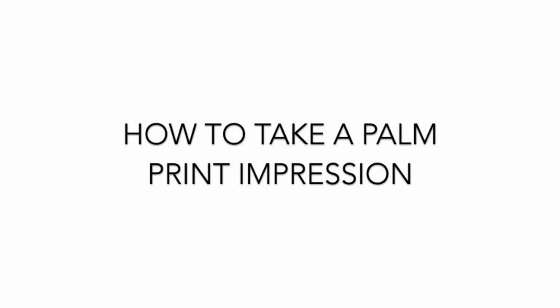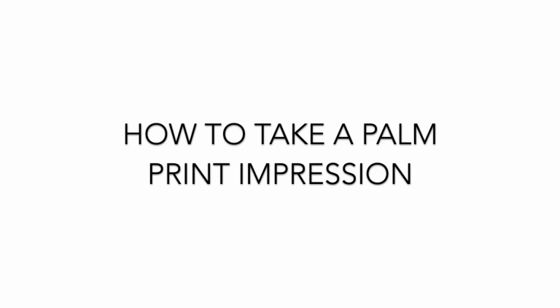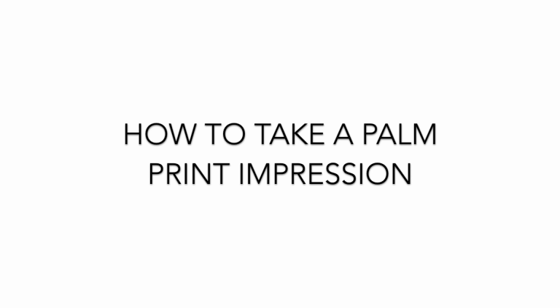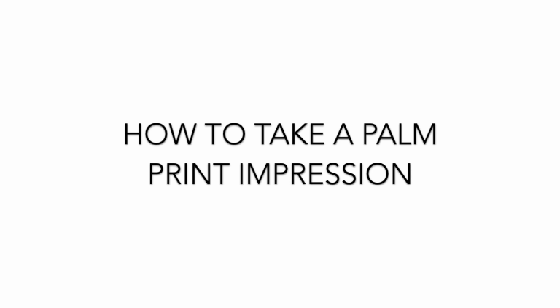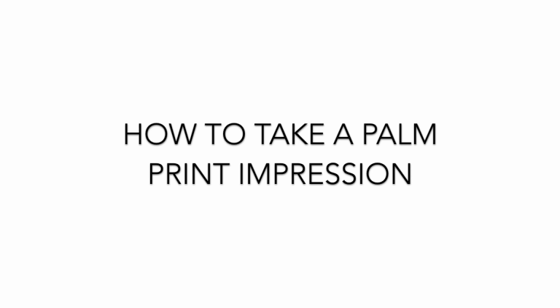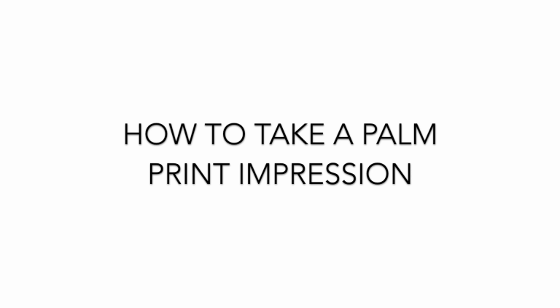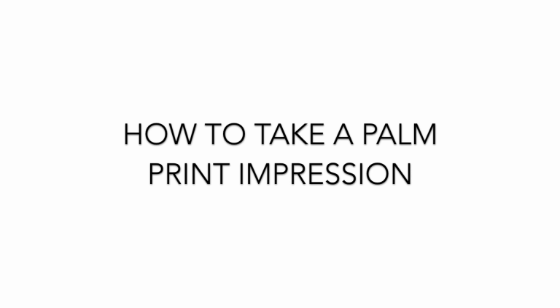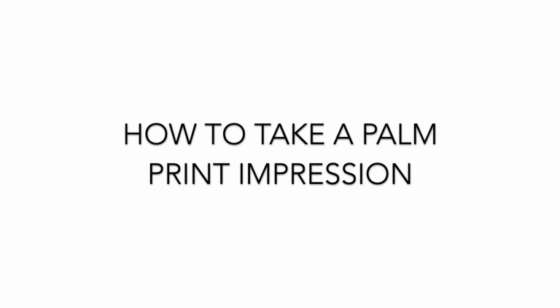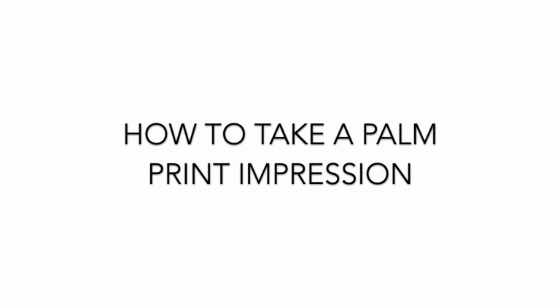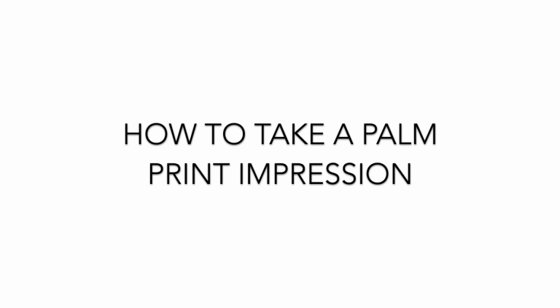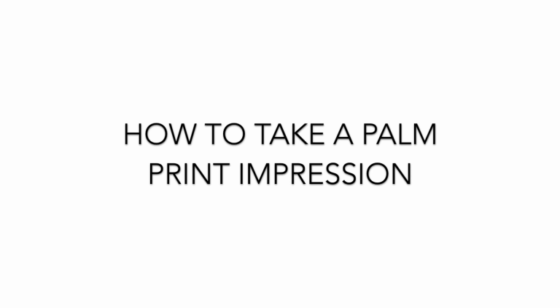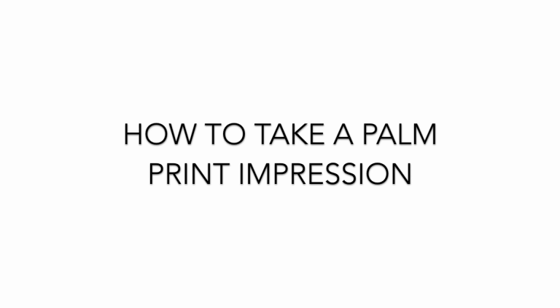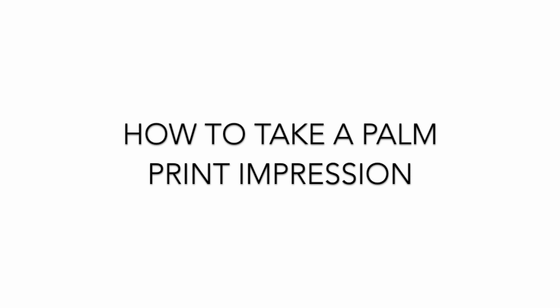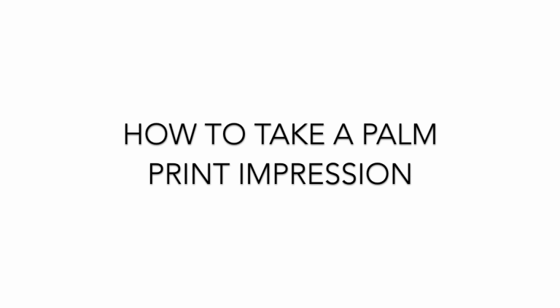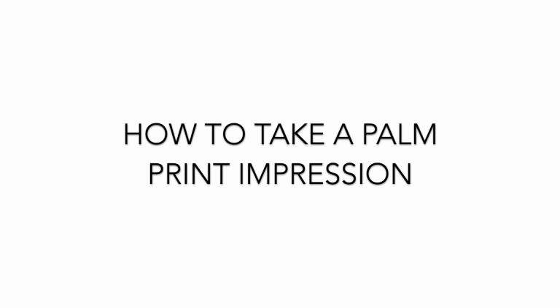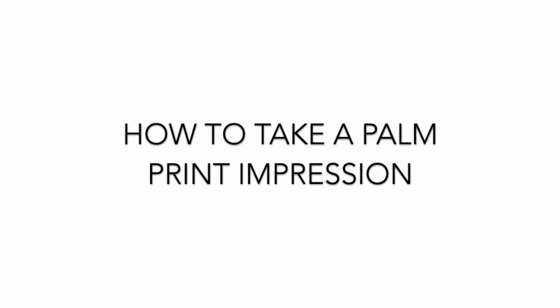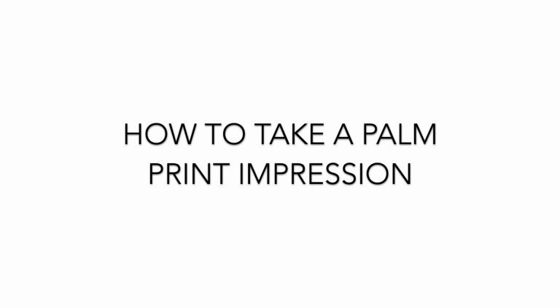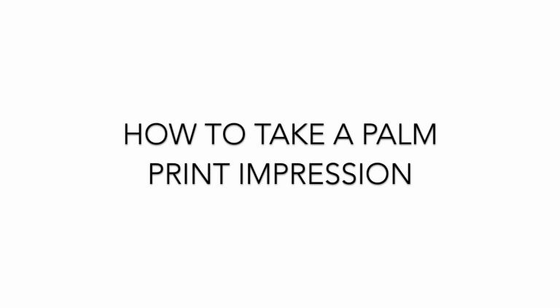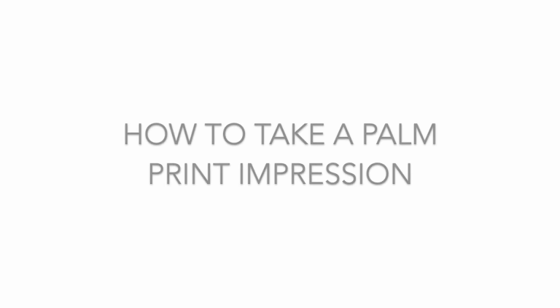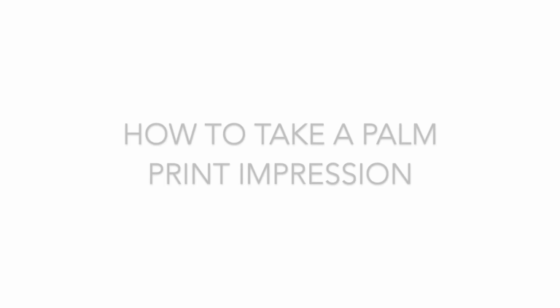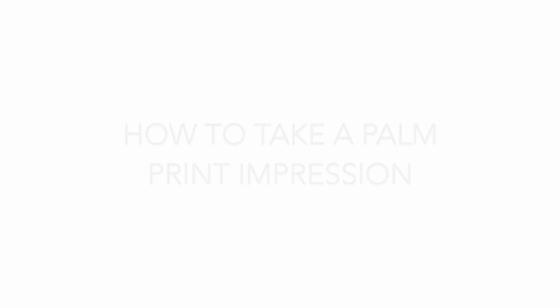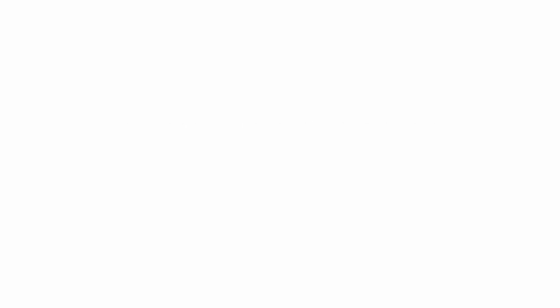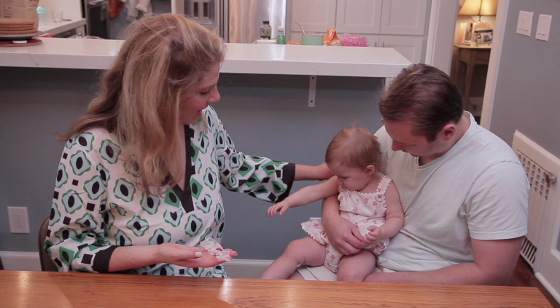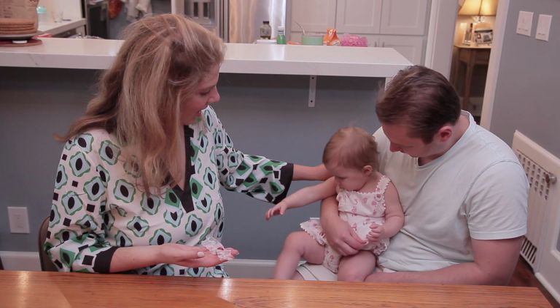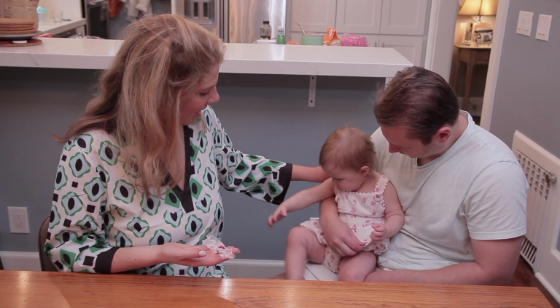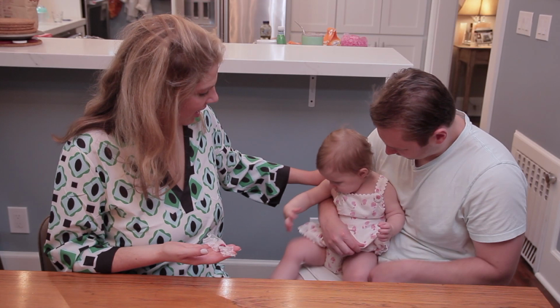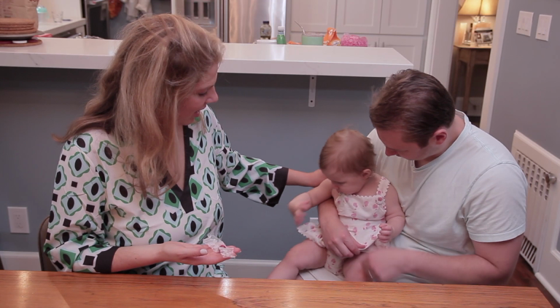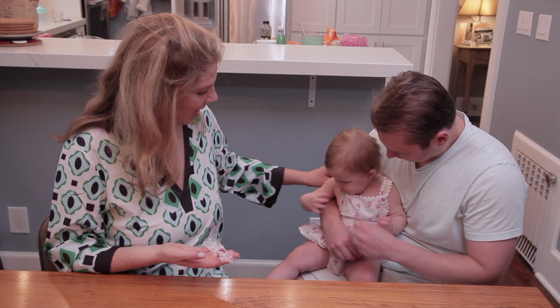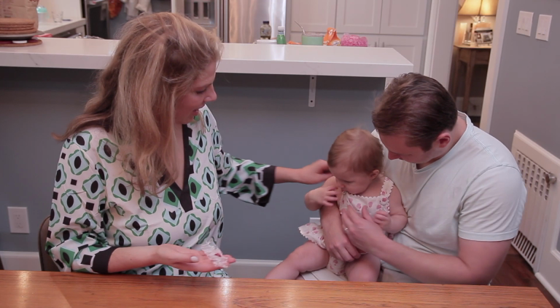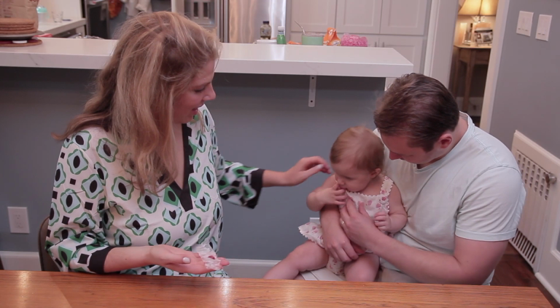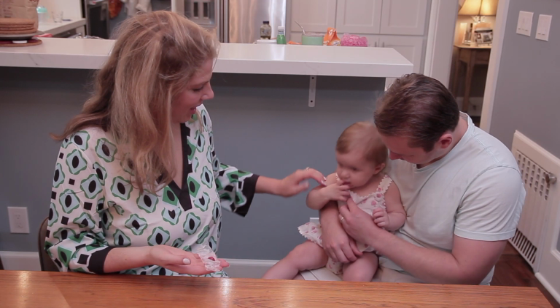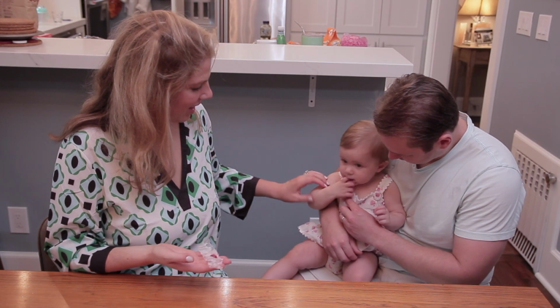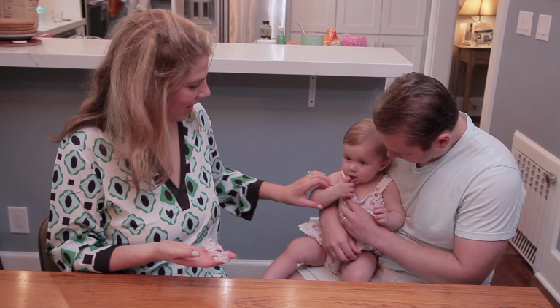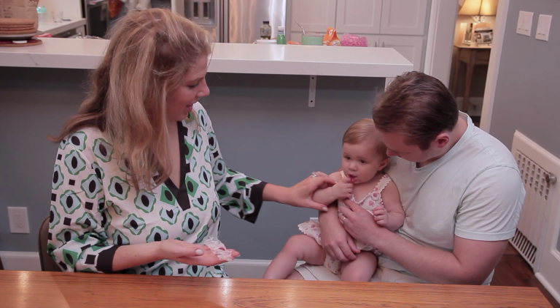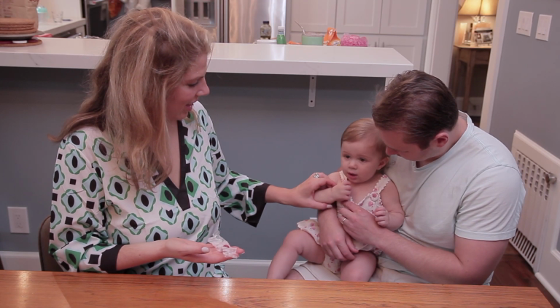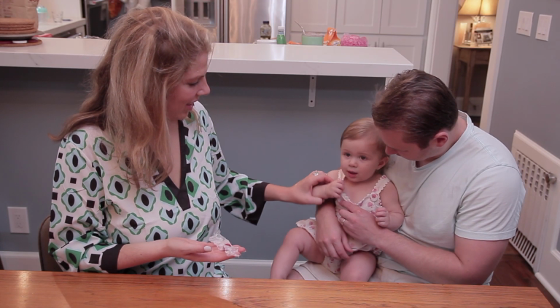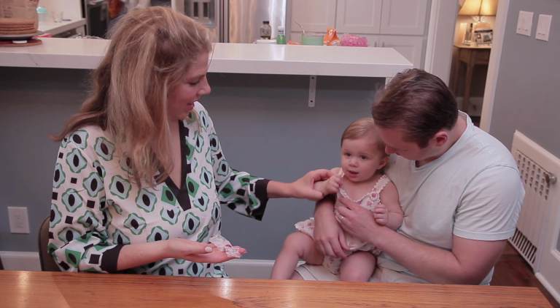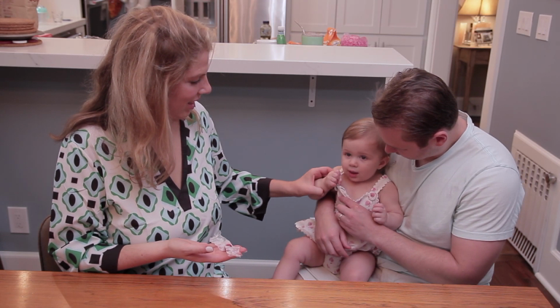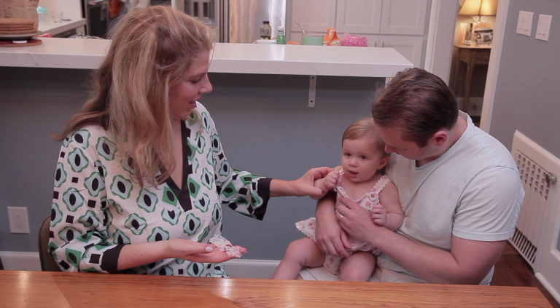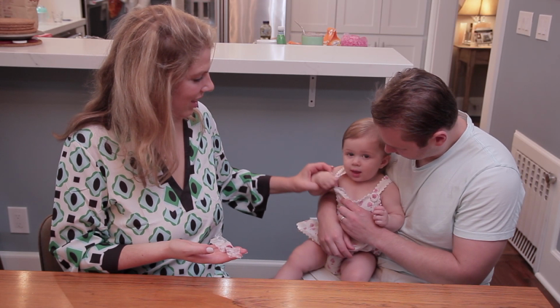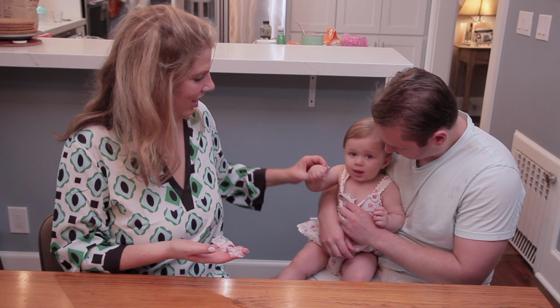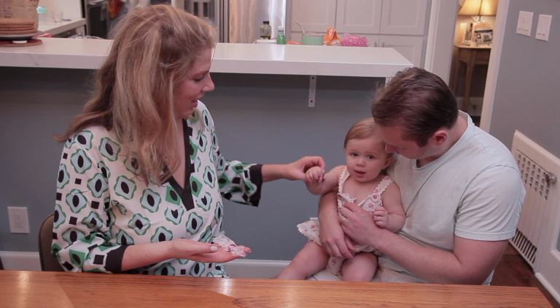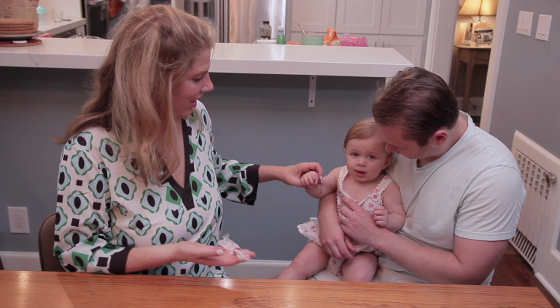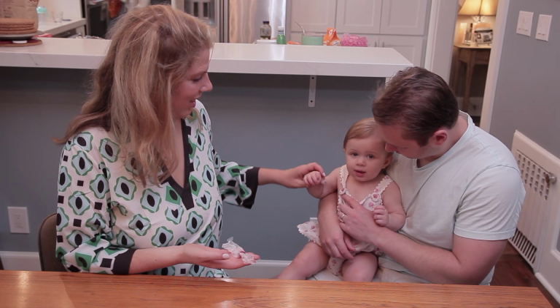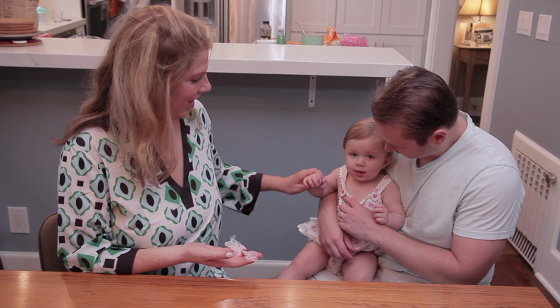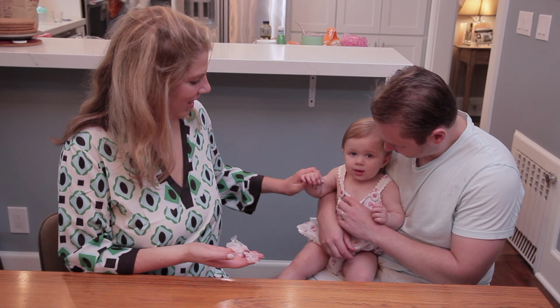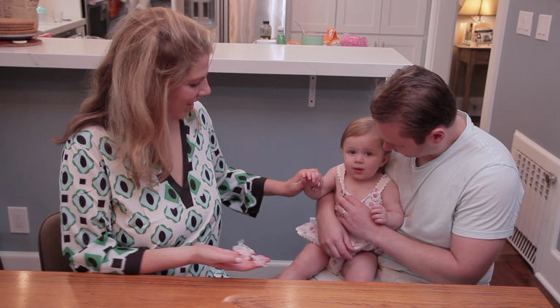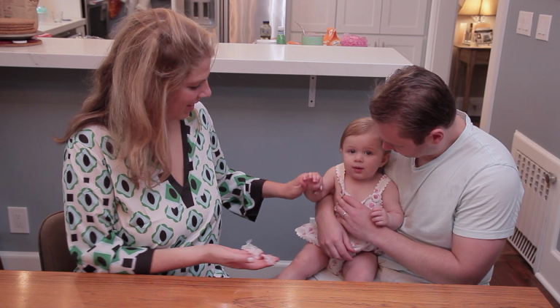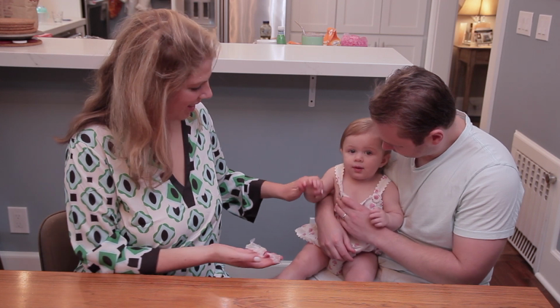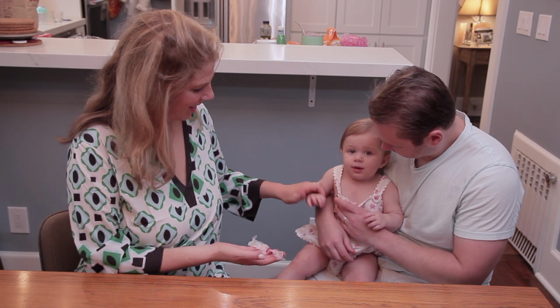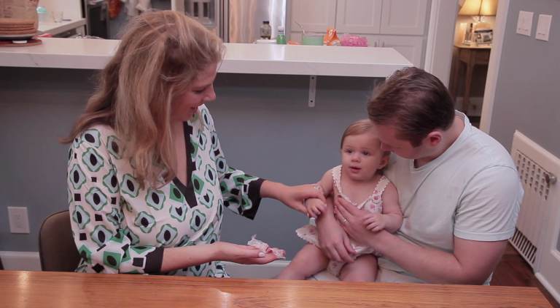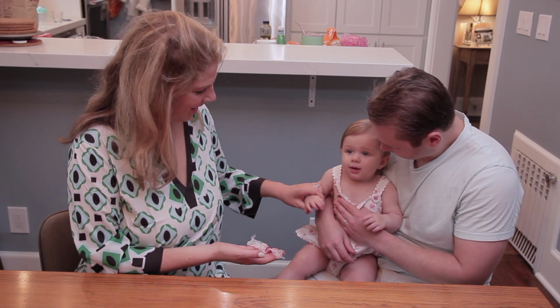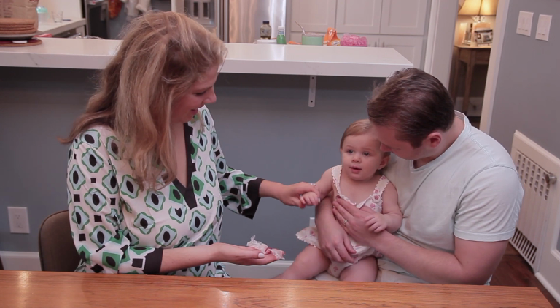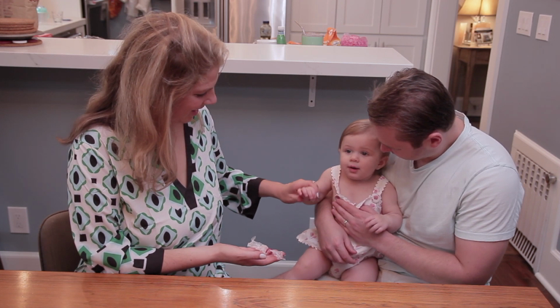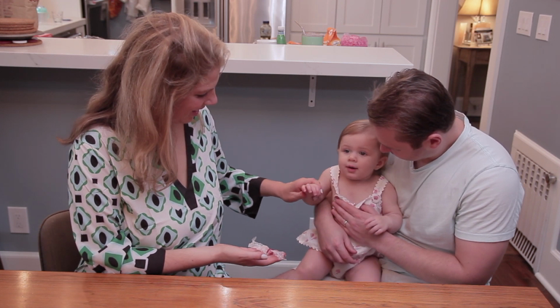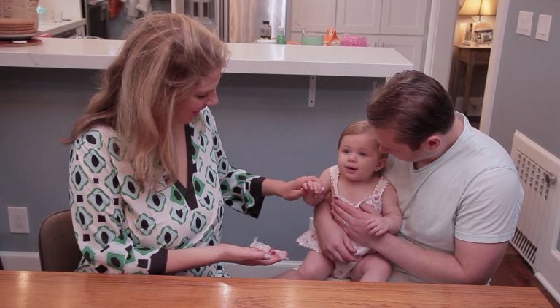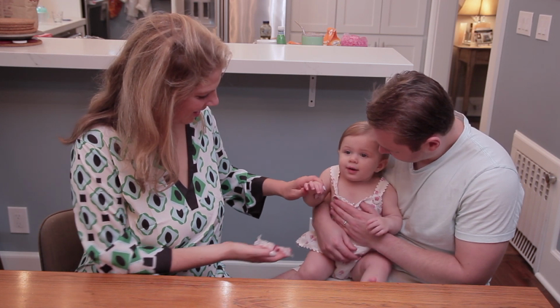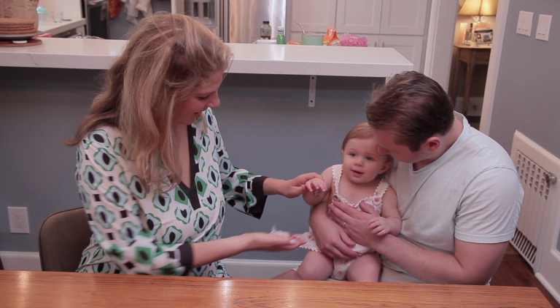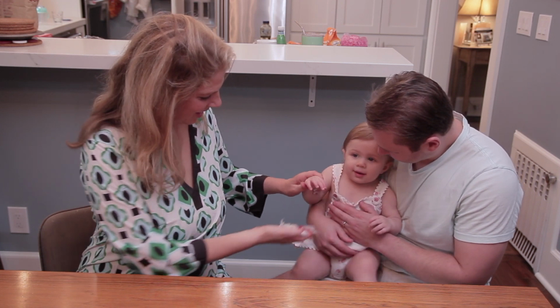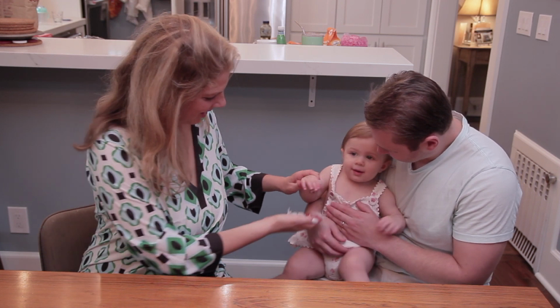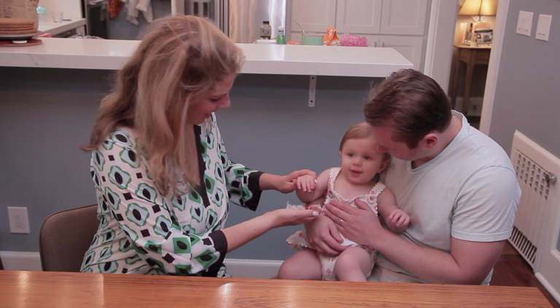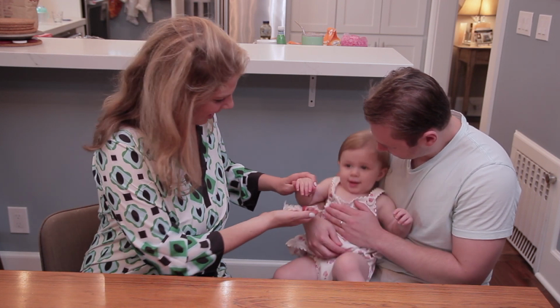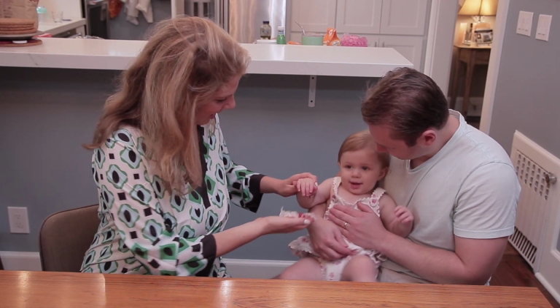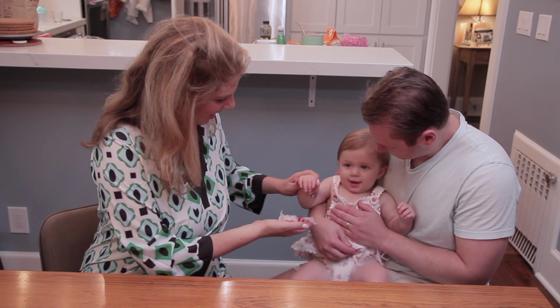How to take a palm print impression. To take a palm print impression, simply soften the wax as you would for a fingerprint impression.